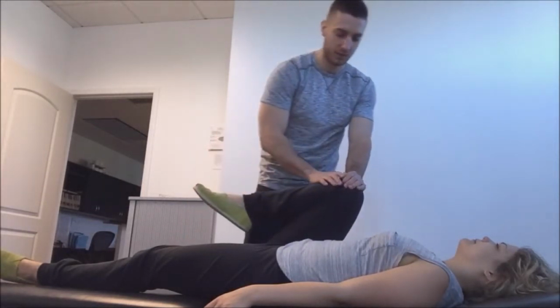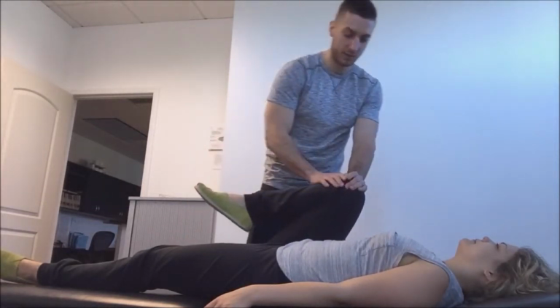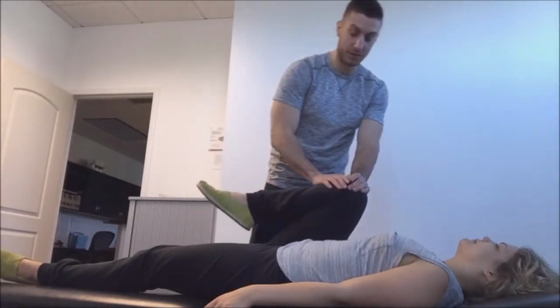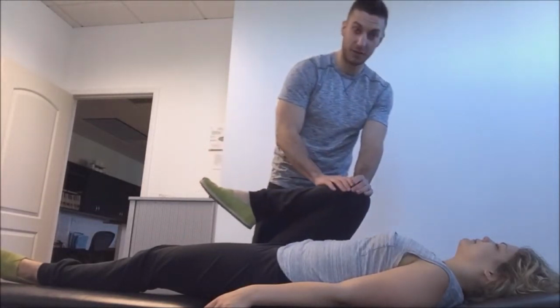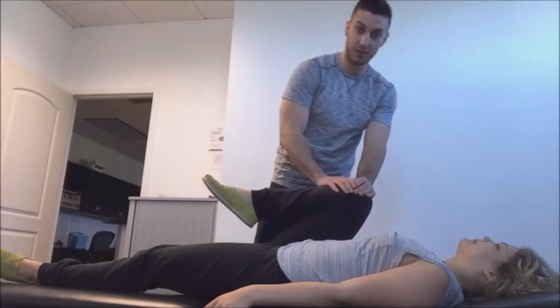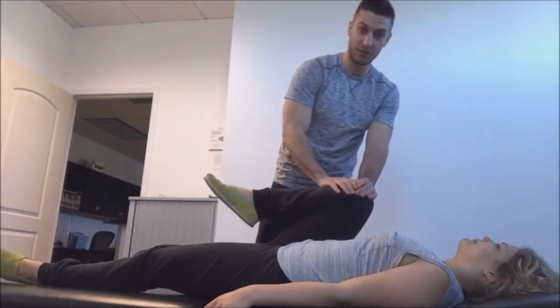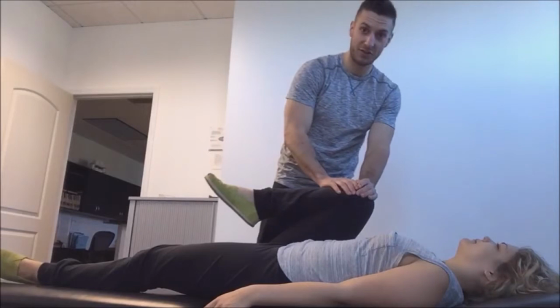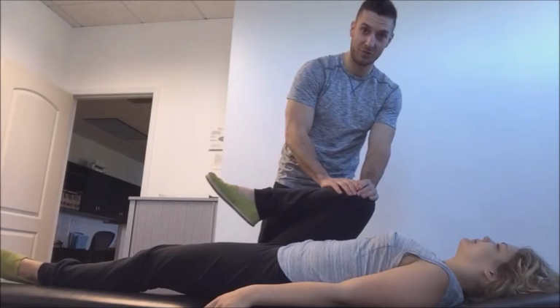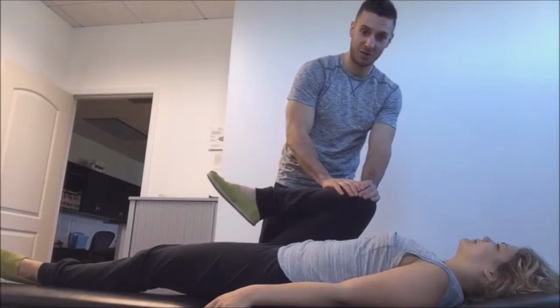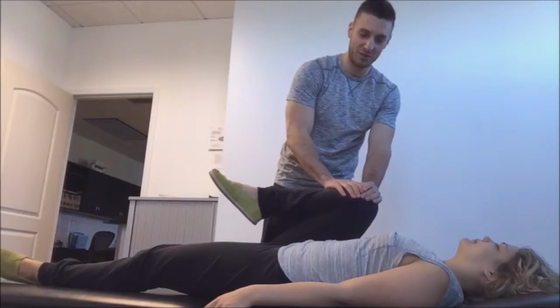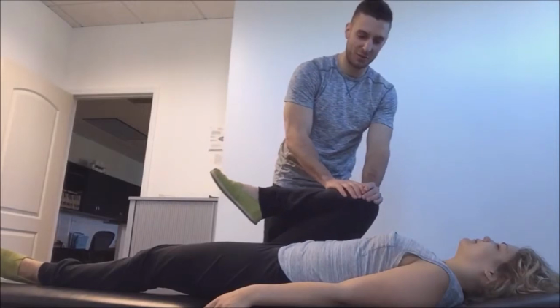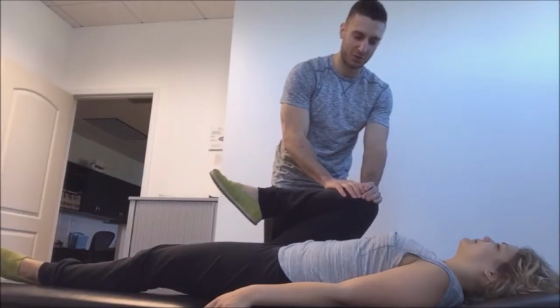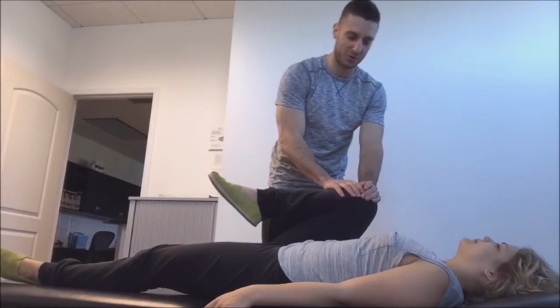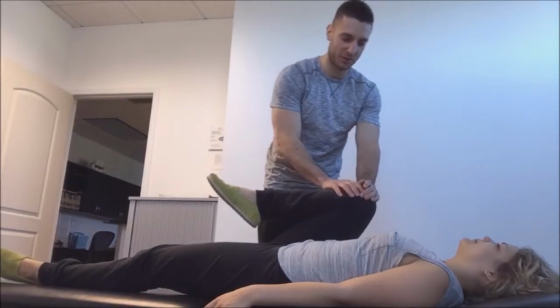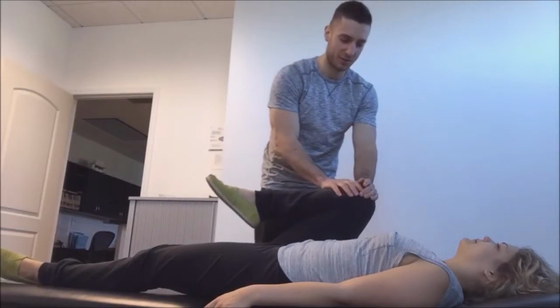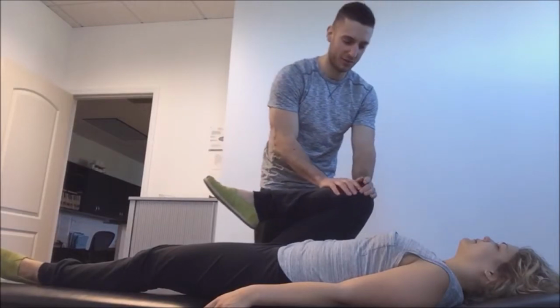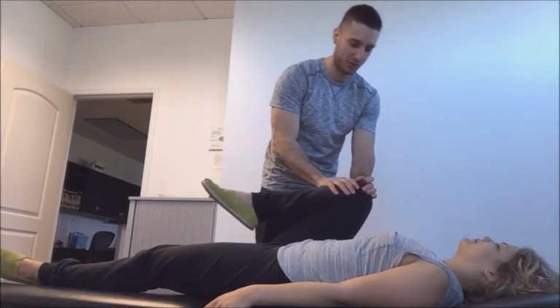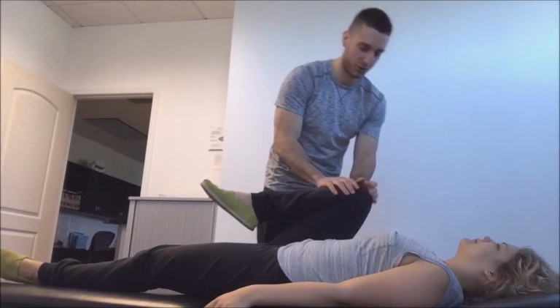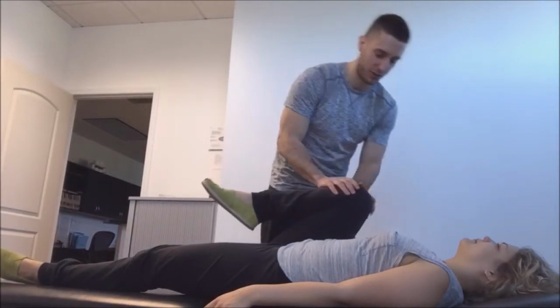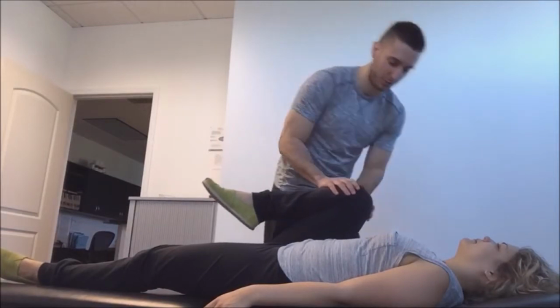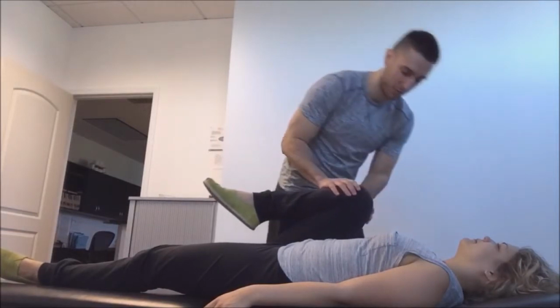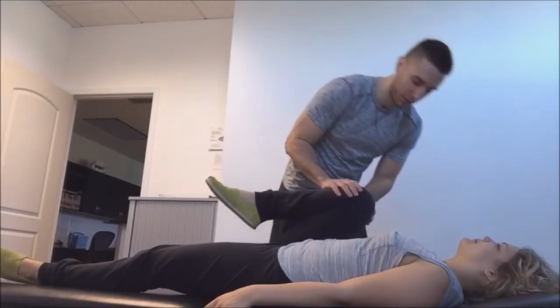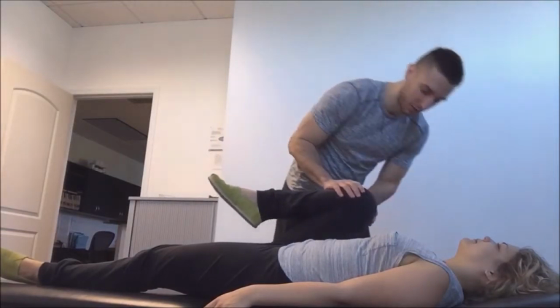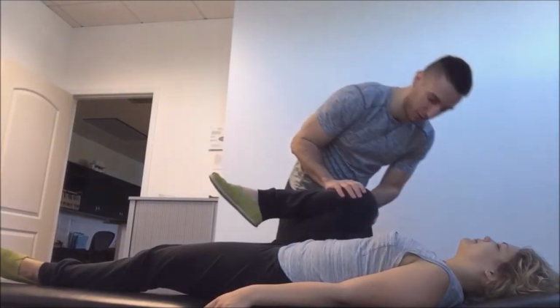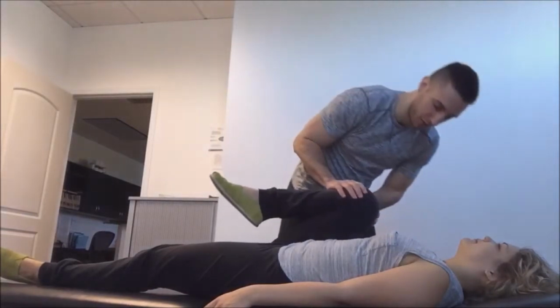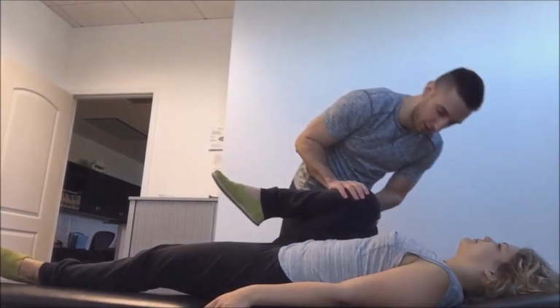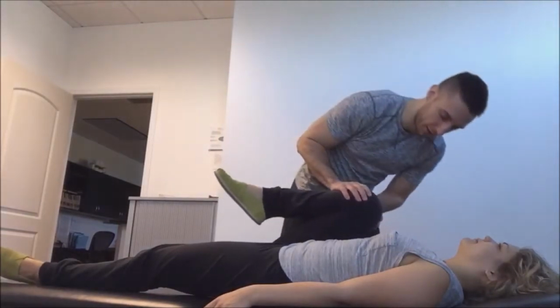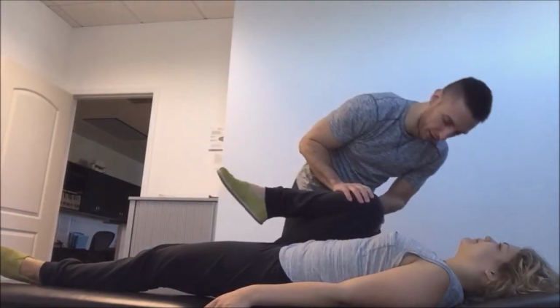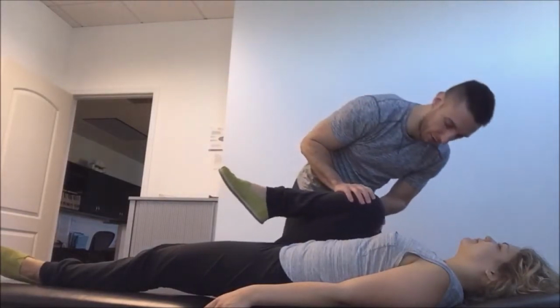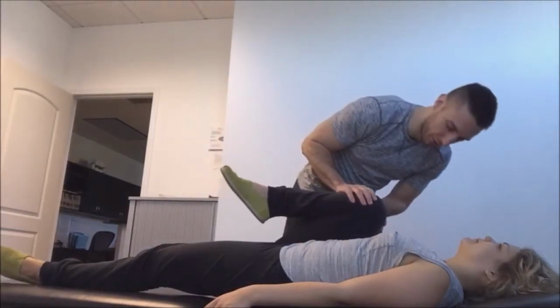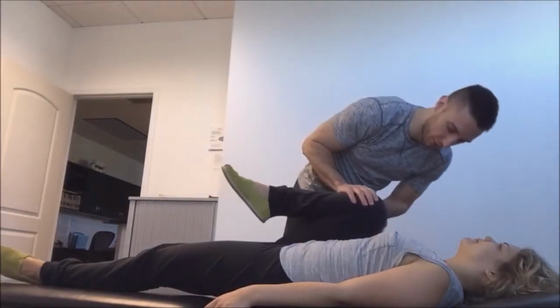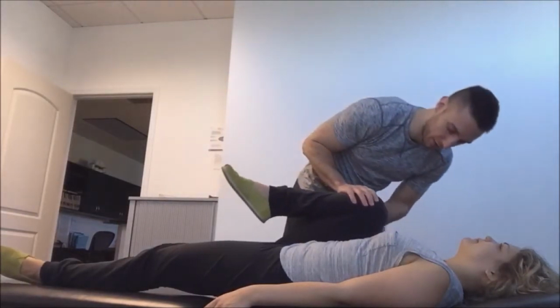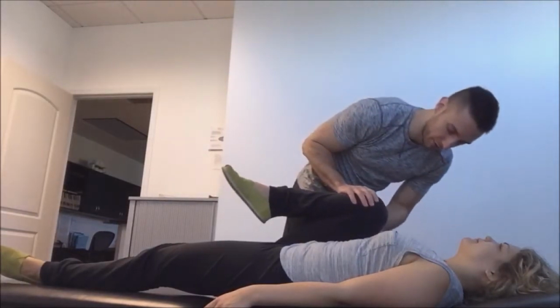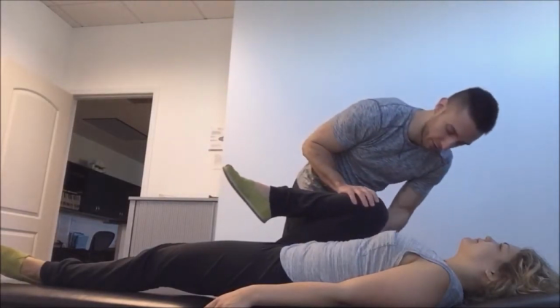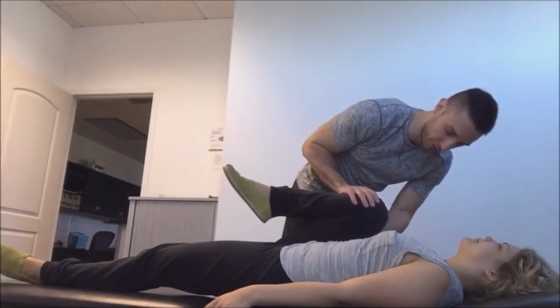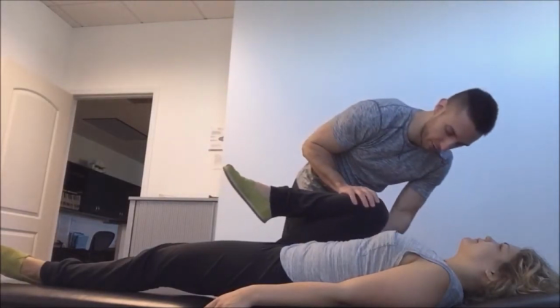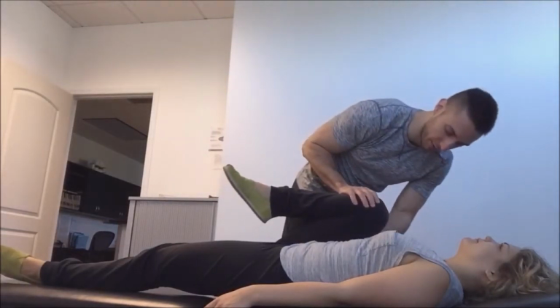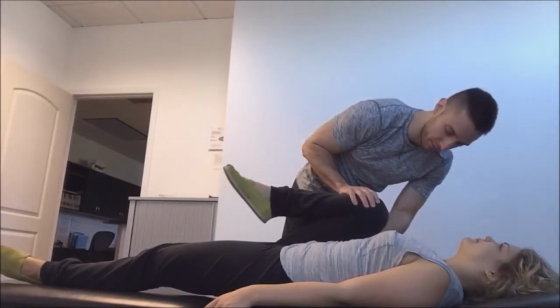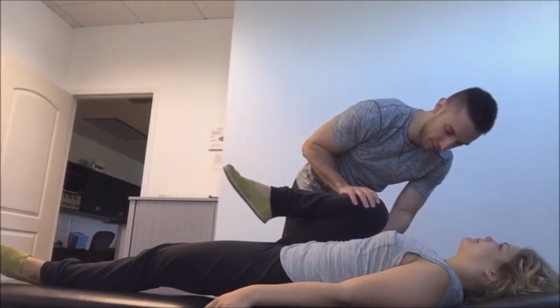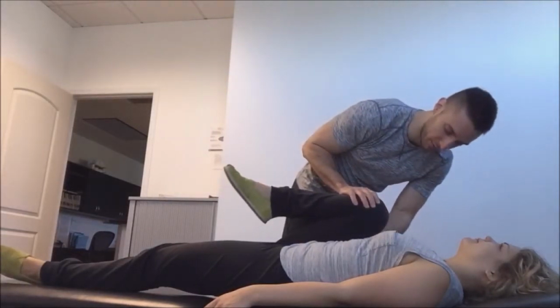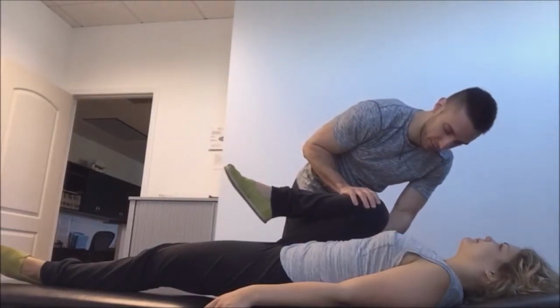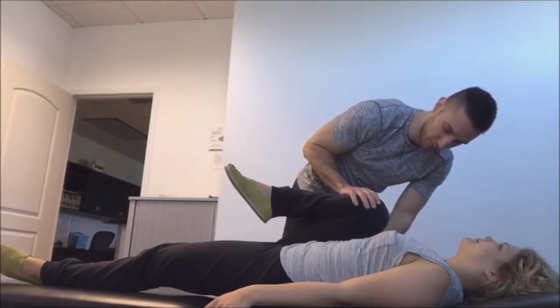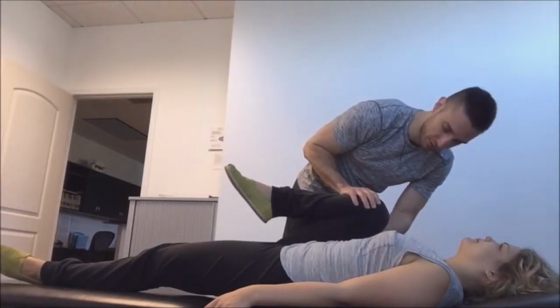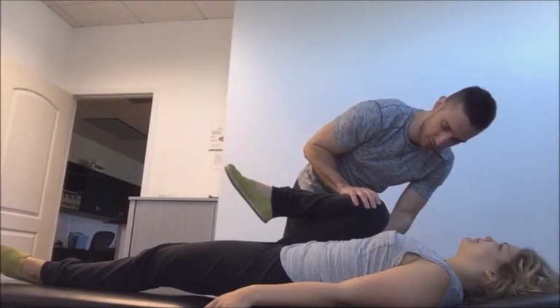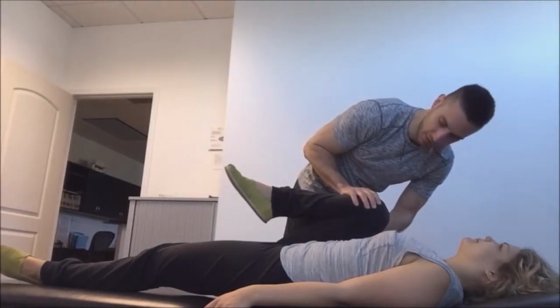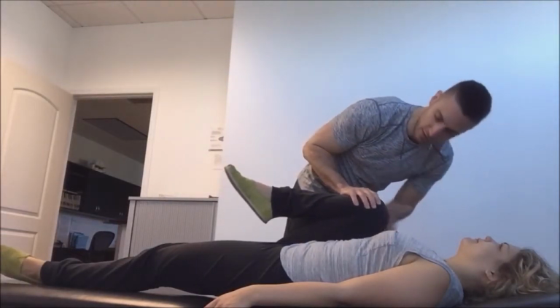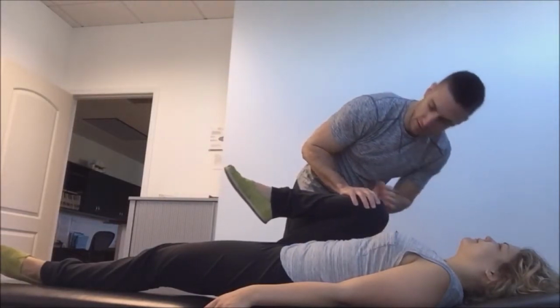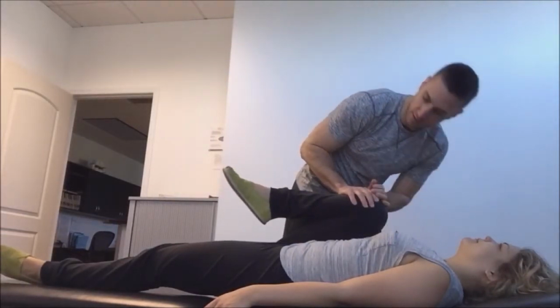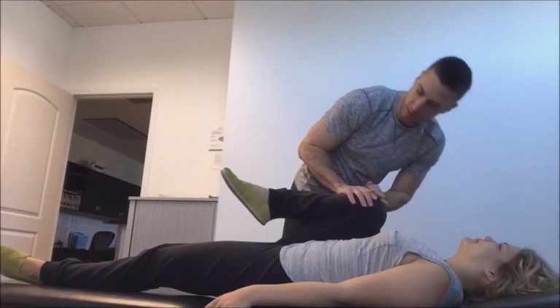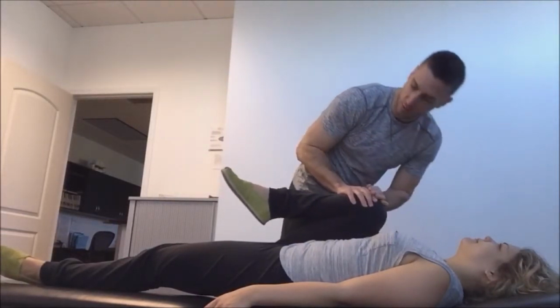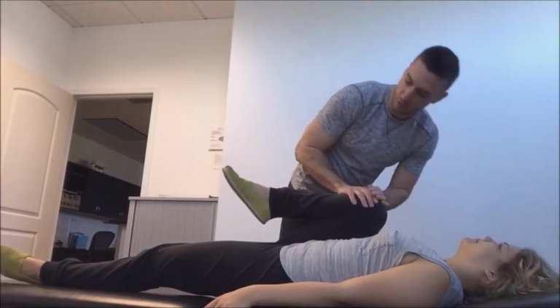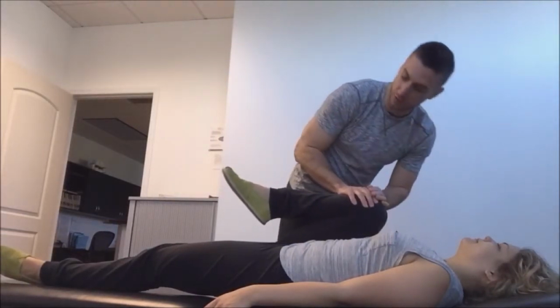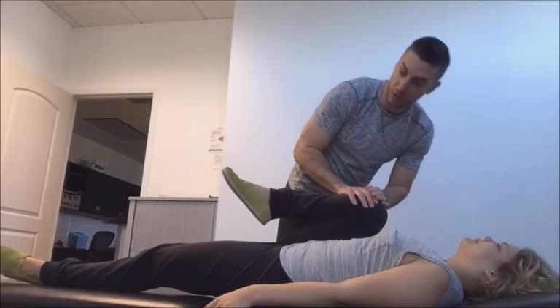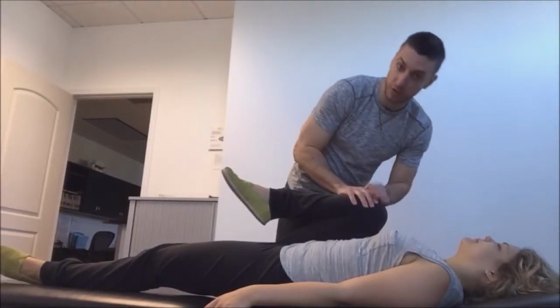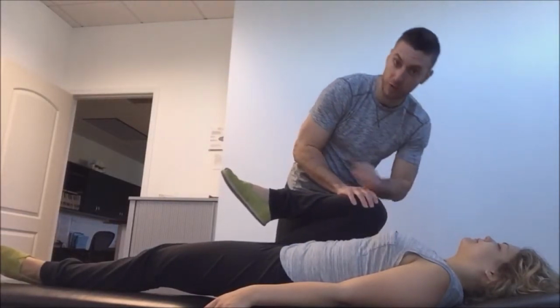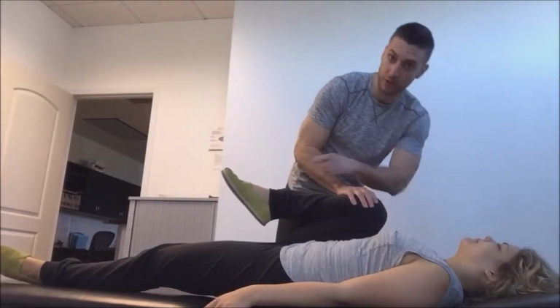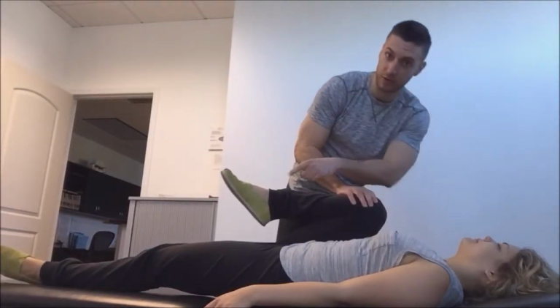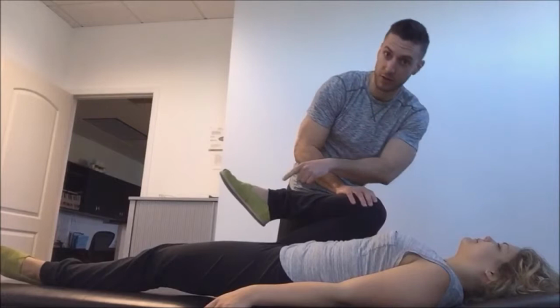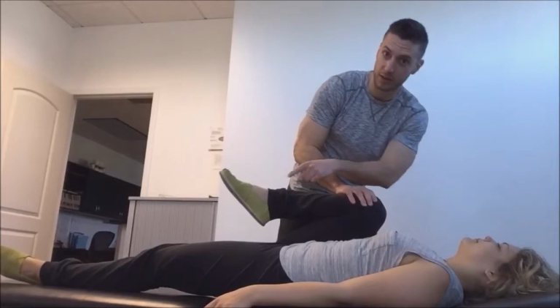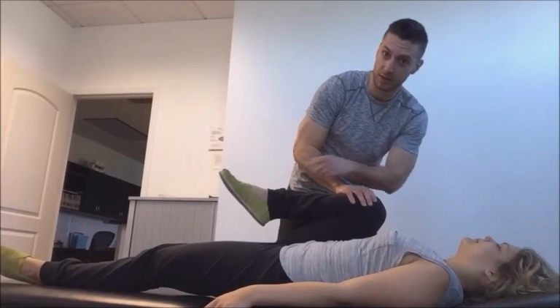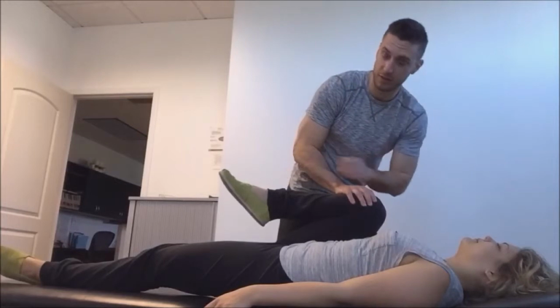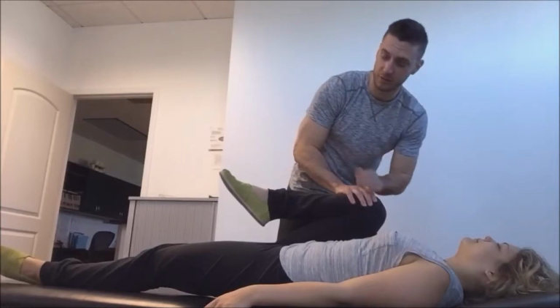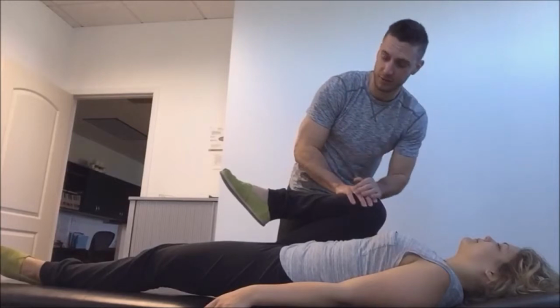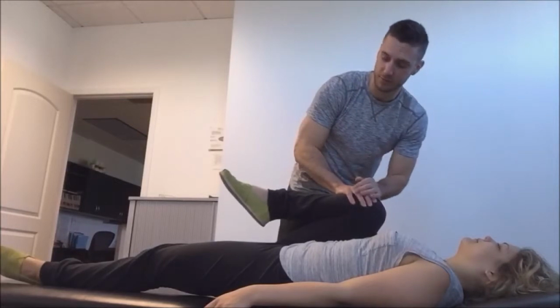Sarah has a good range of motion so she can bring her thigh all the way to her ribs without her other leg lifting.